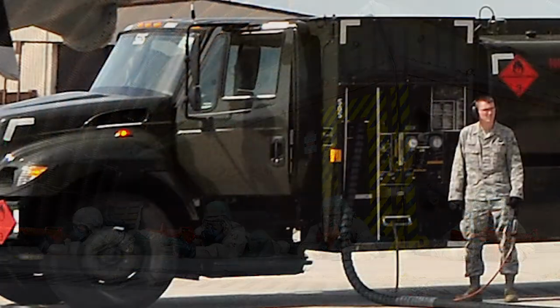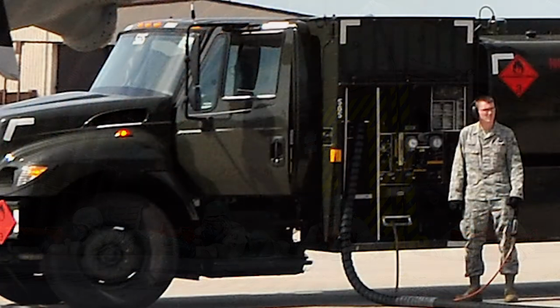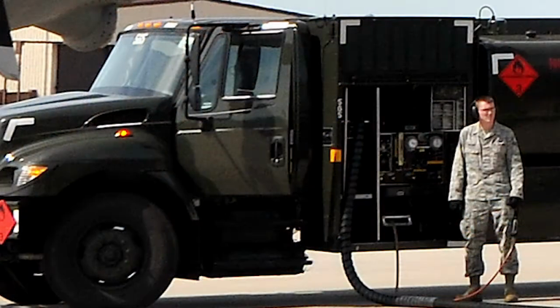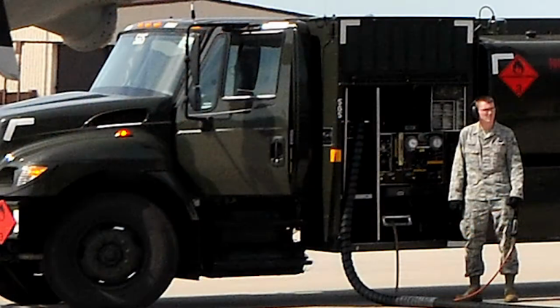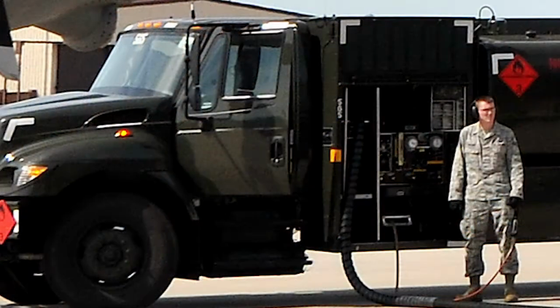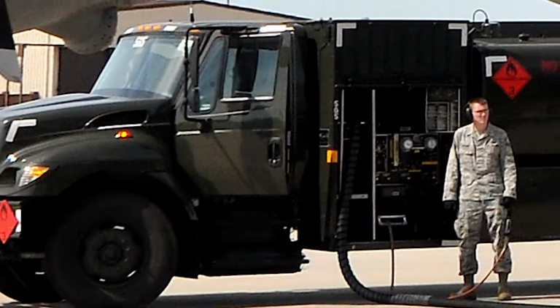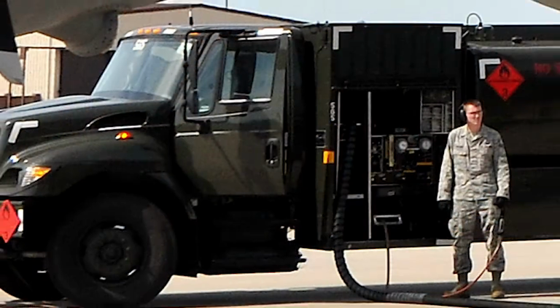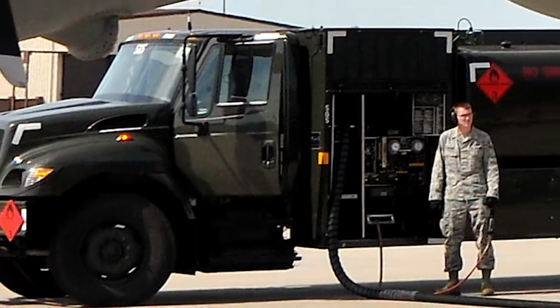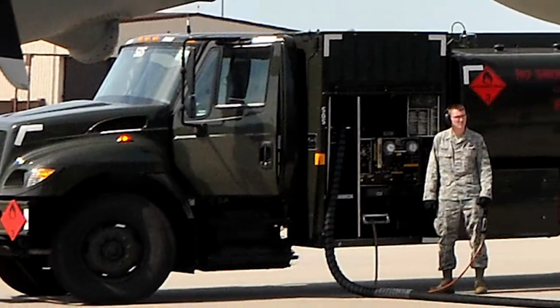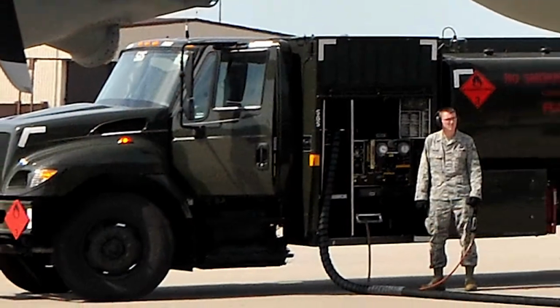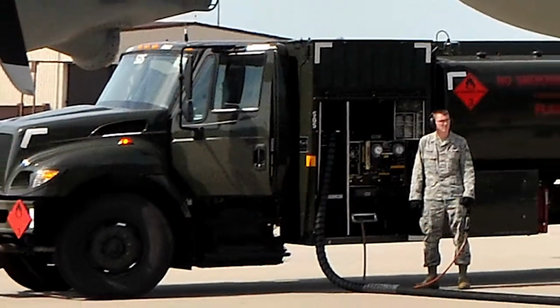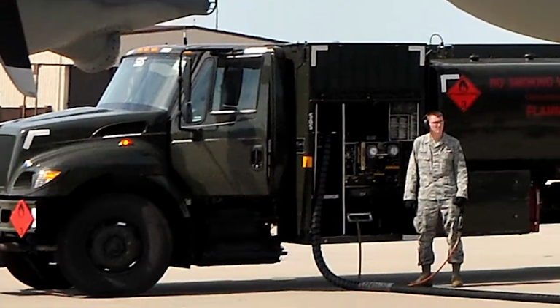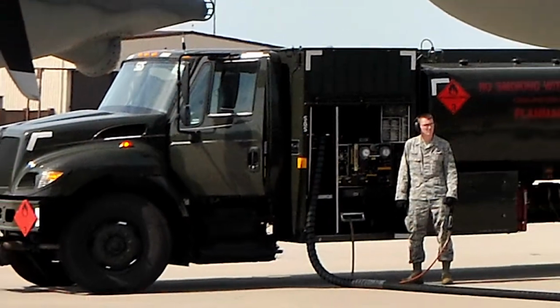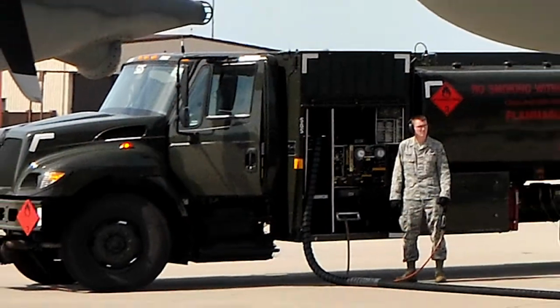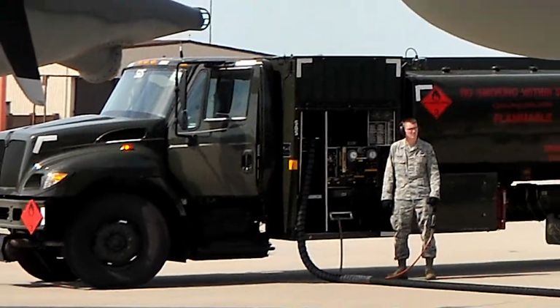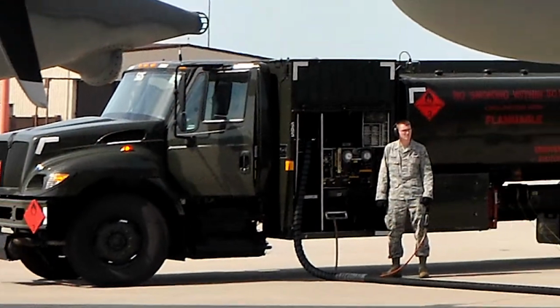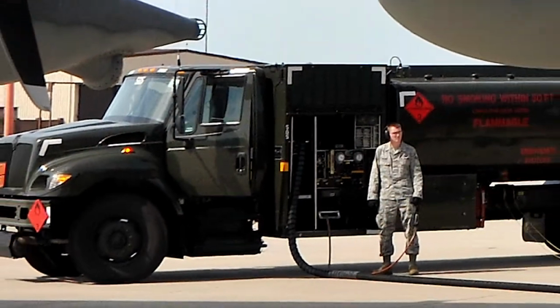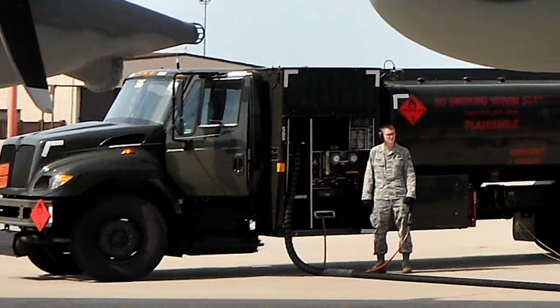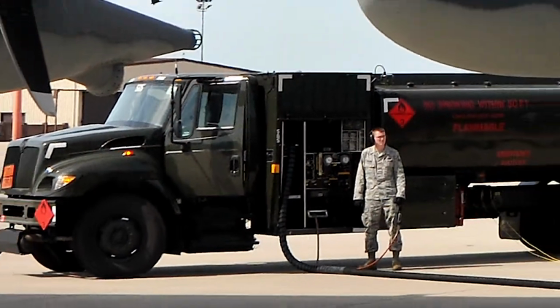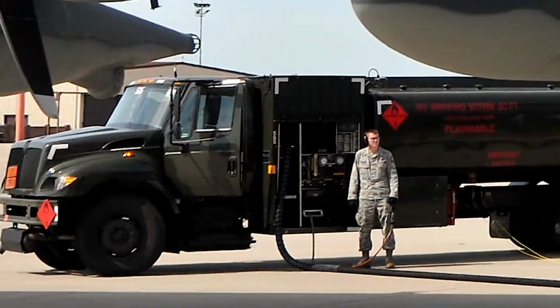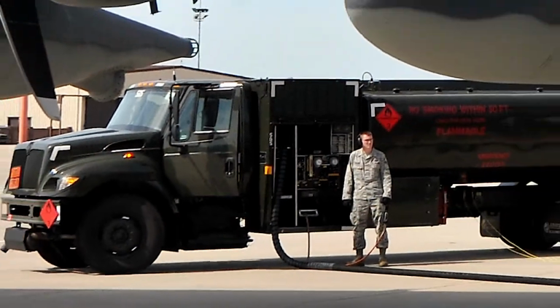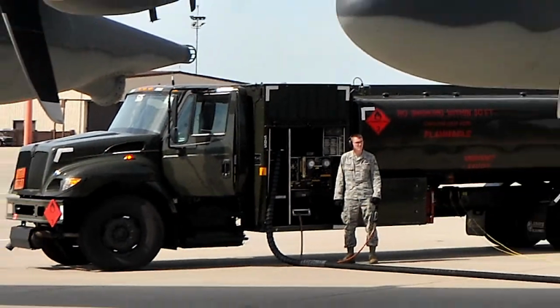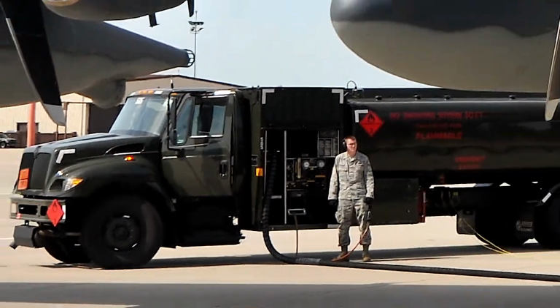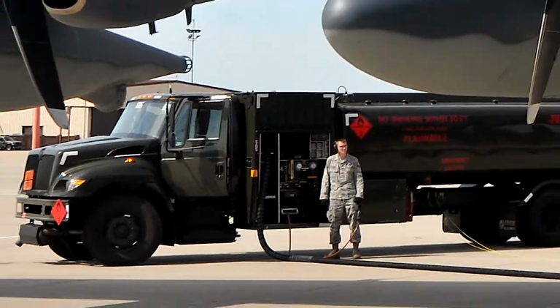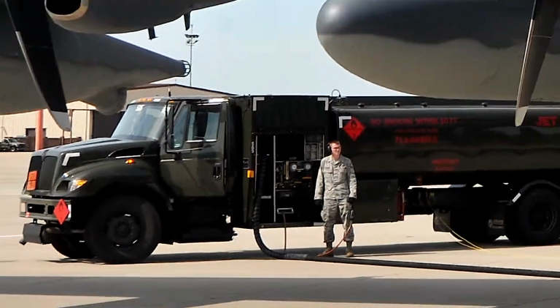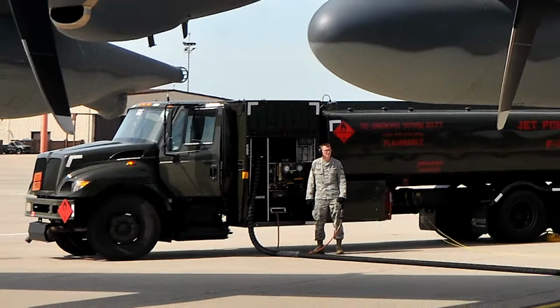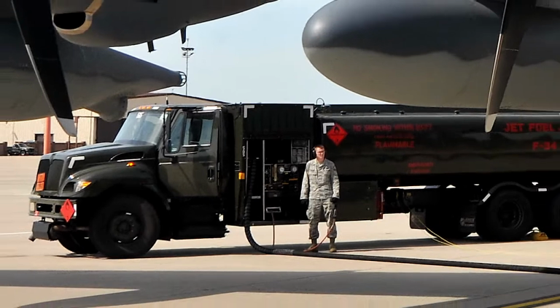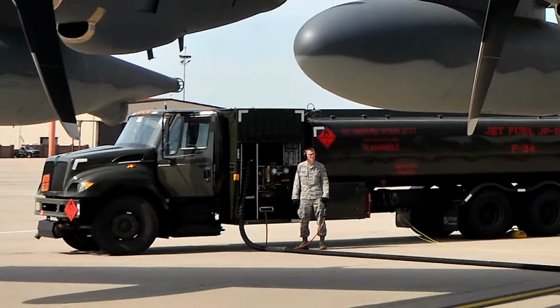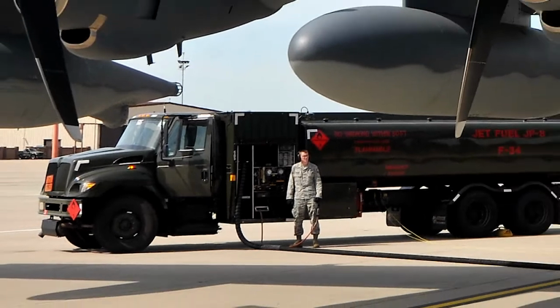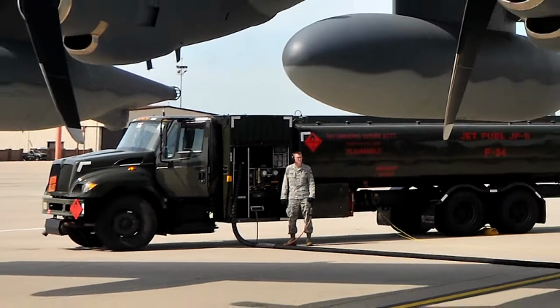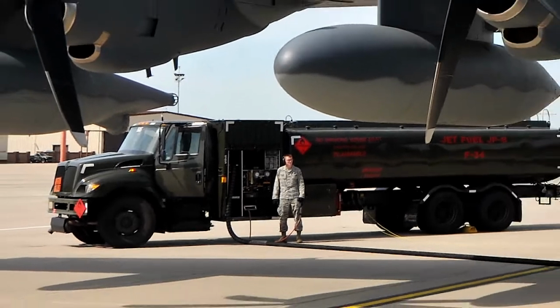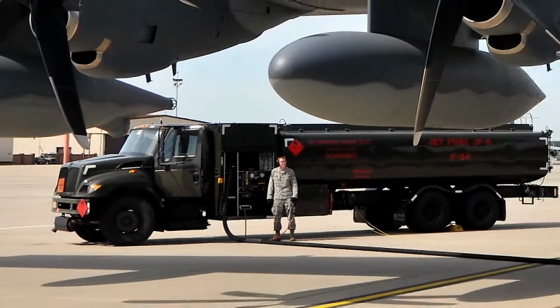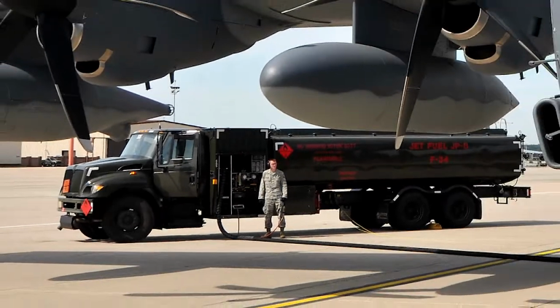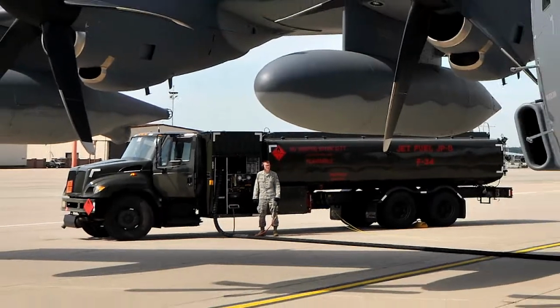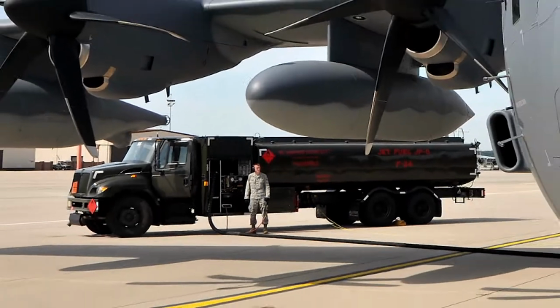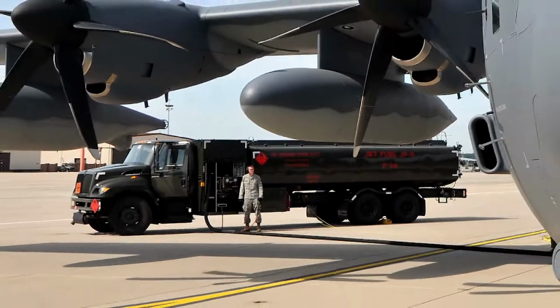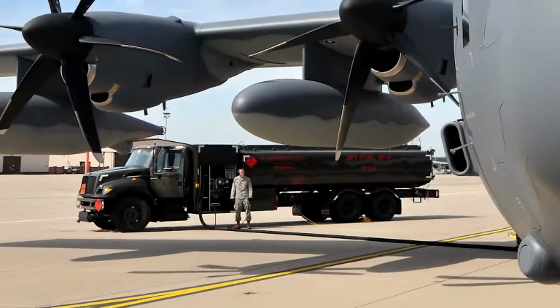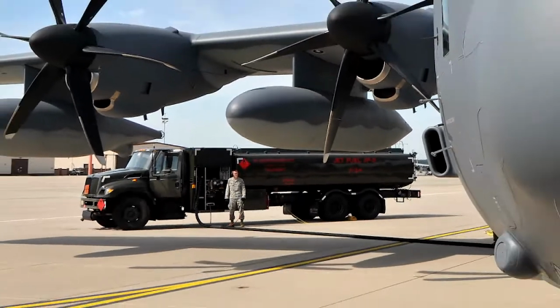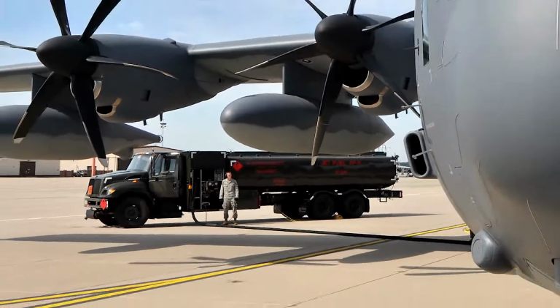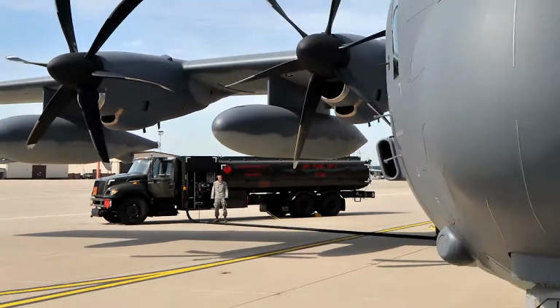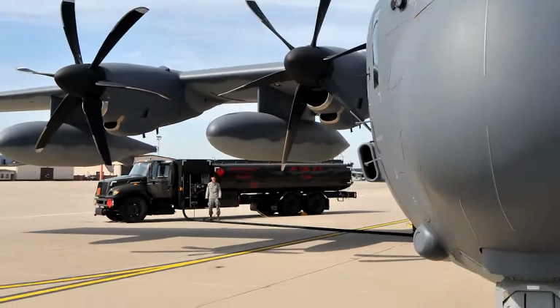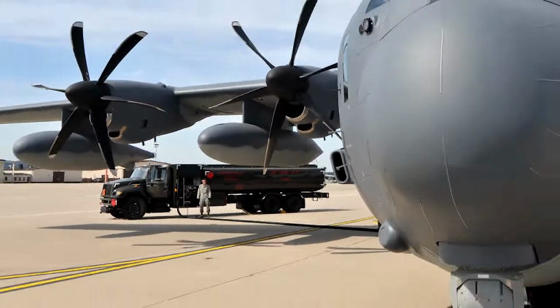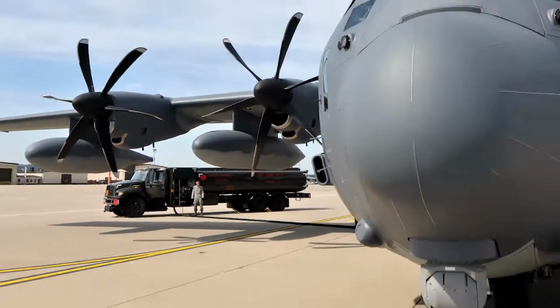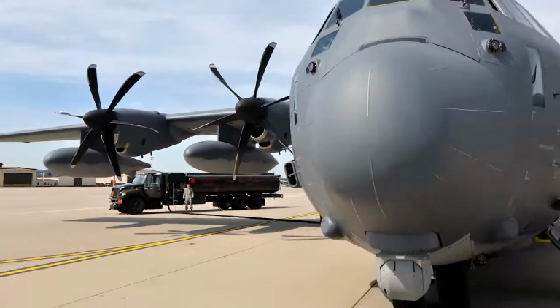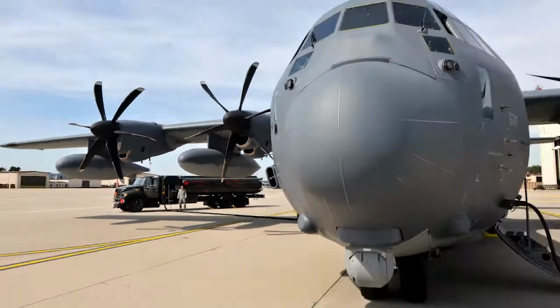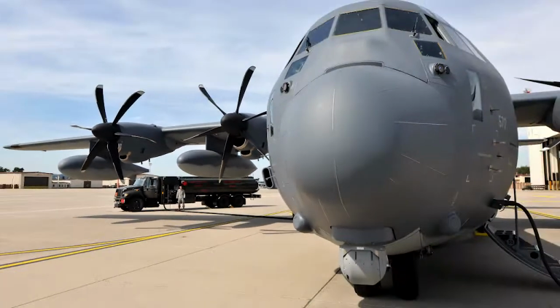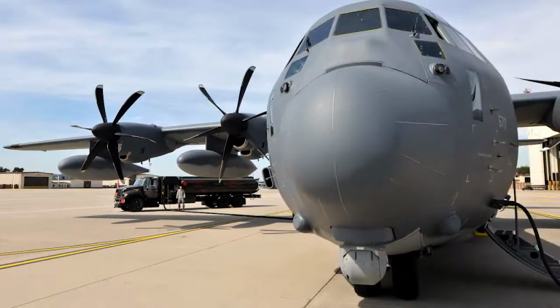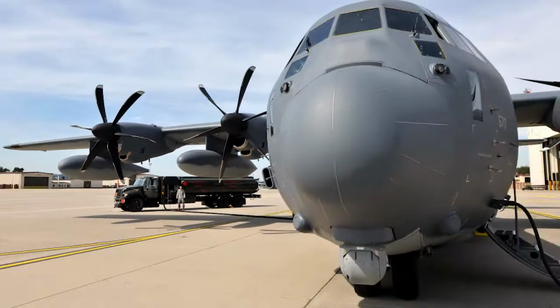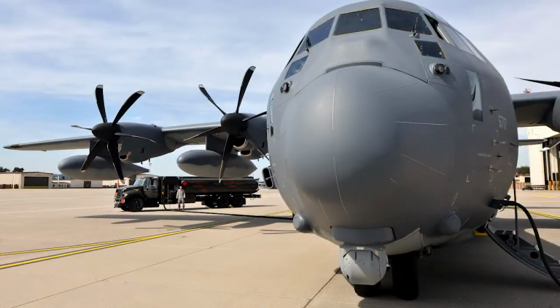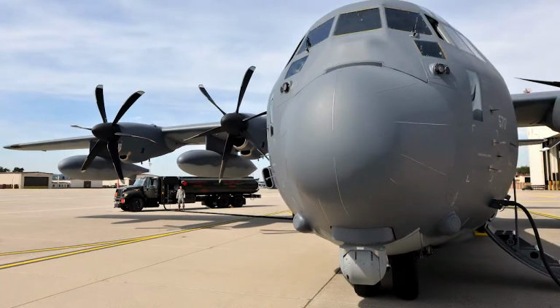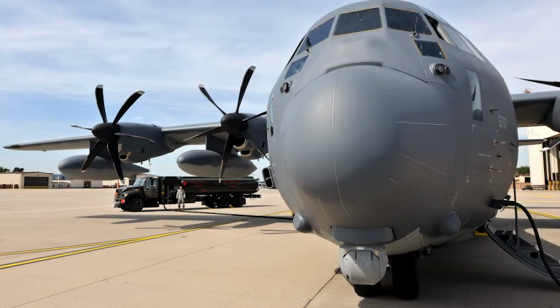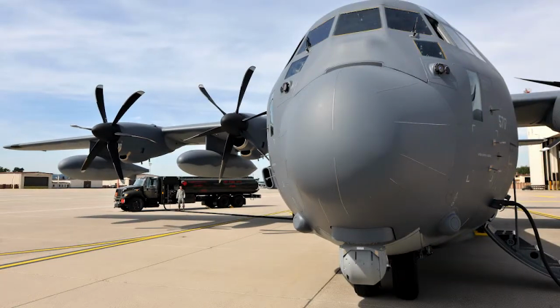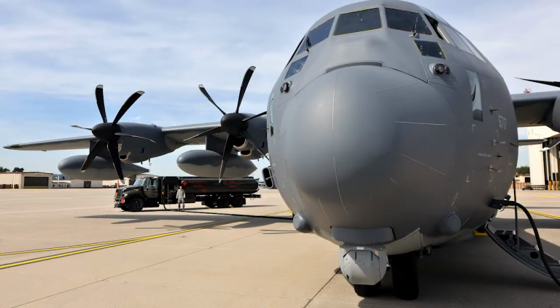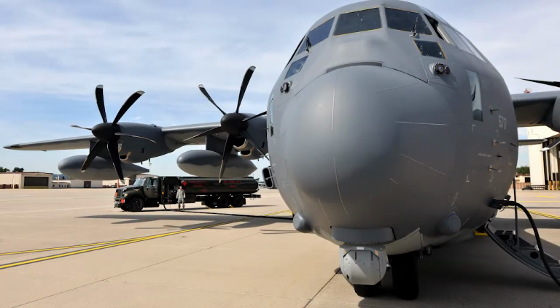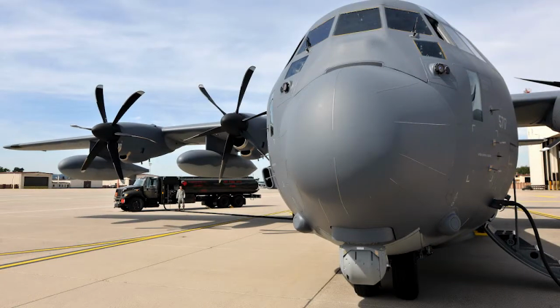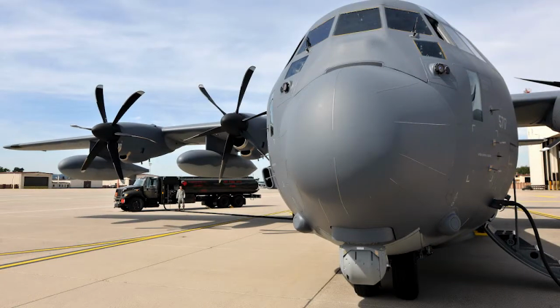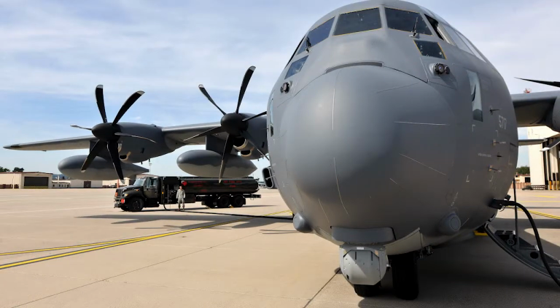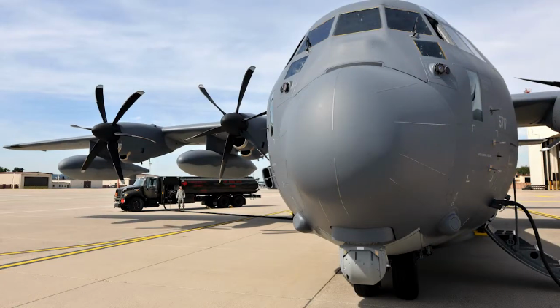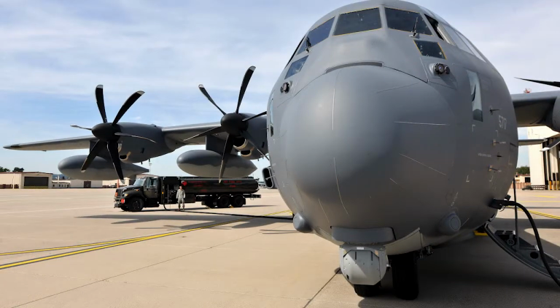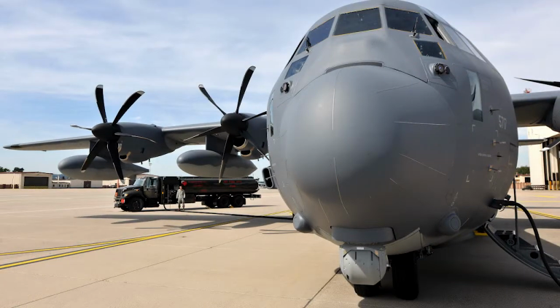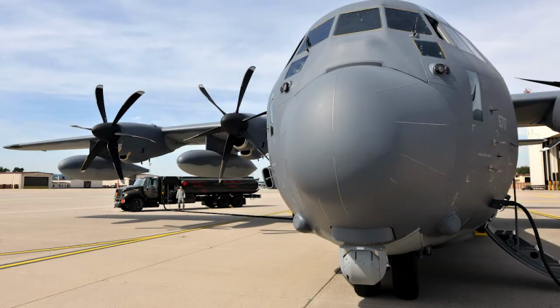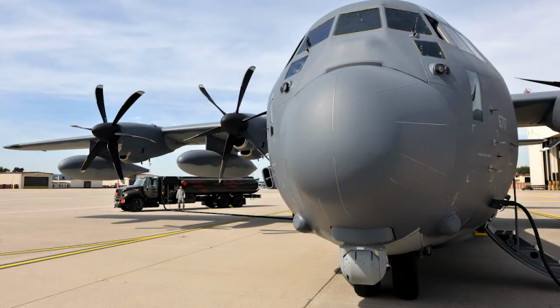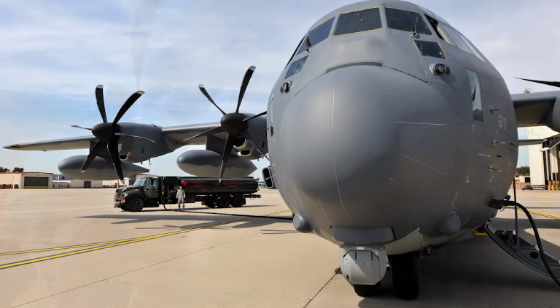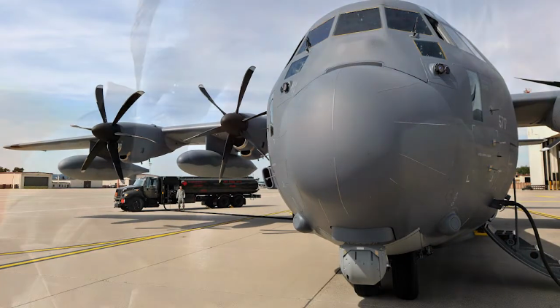In this photo, an 86th LRS airman refuels a C-130 getting ready to deploy downrange.